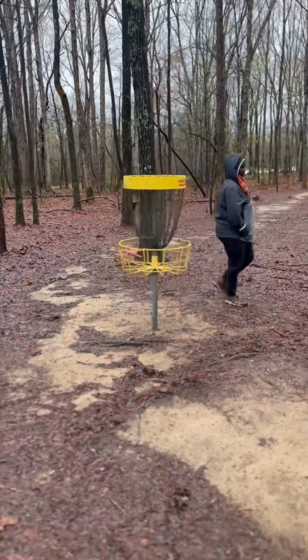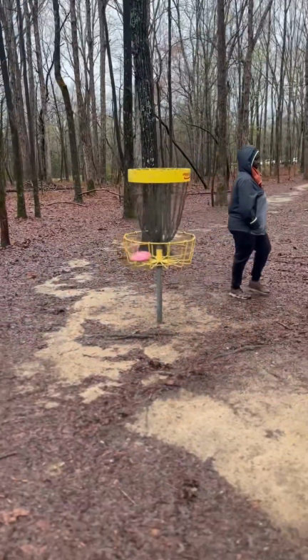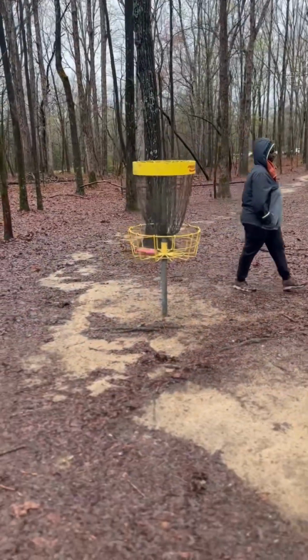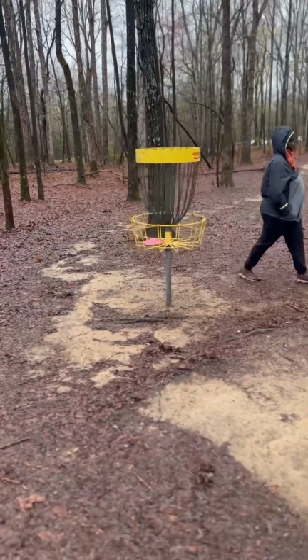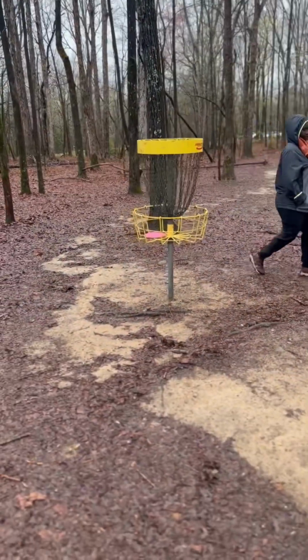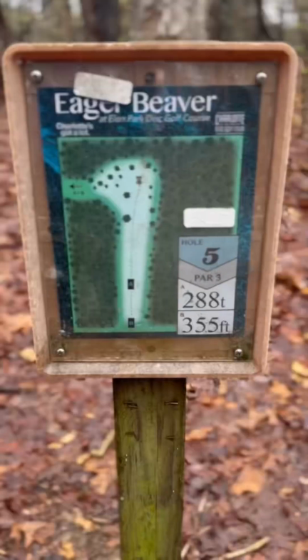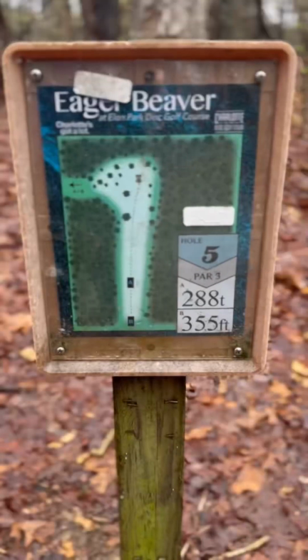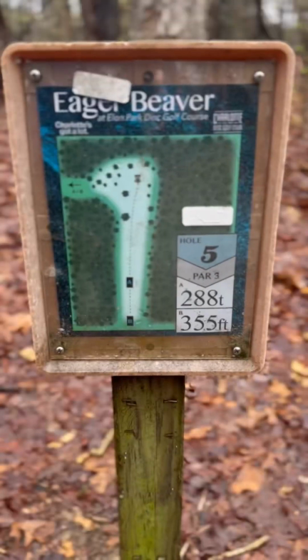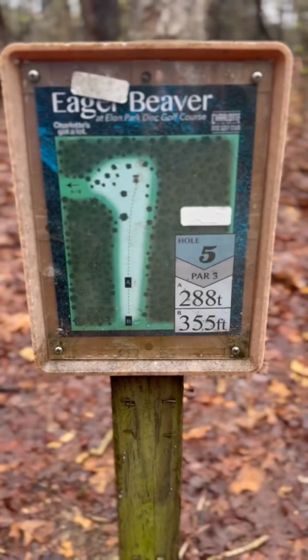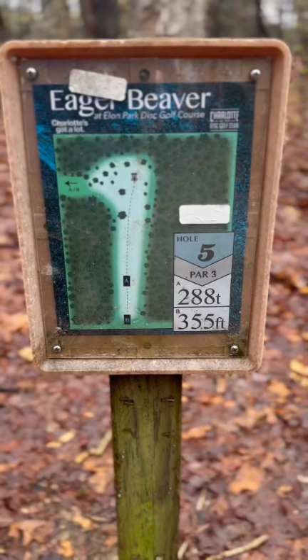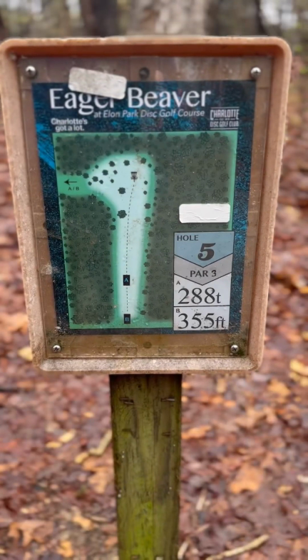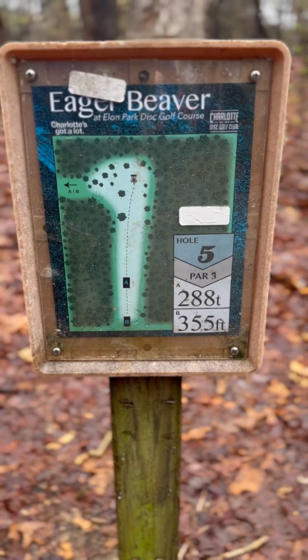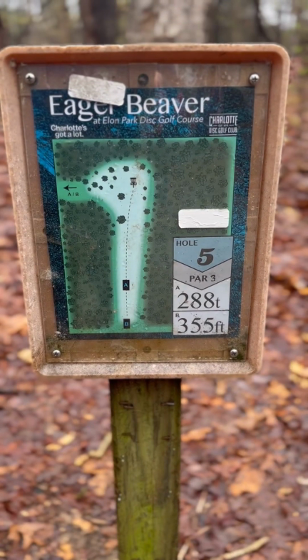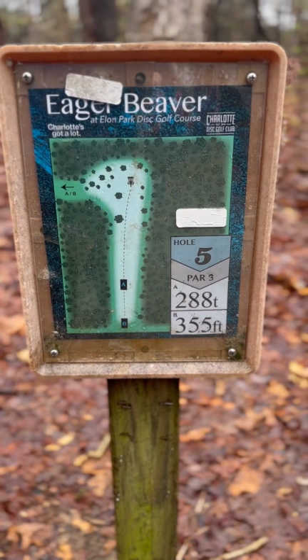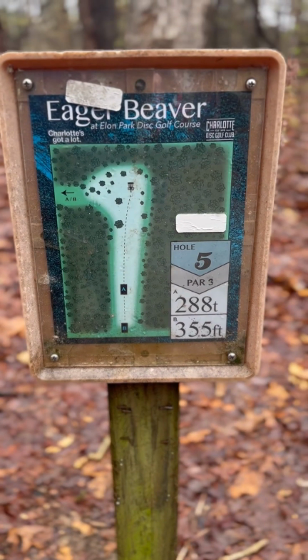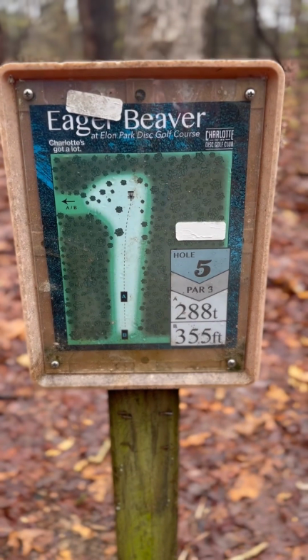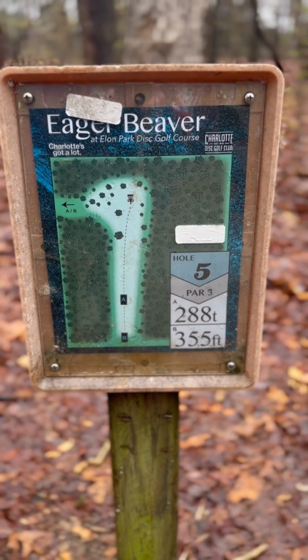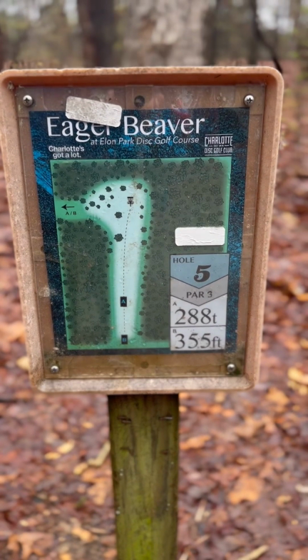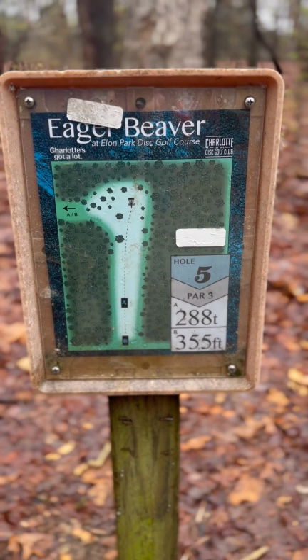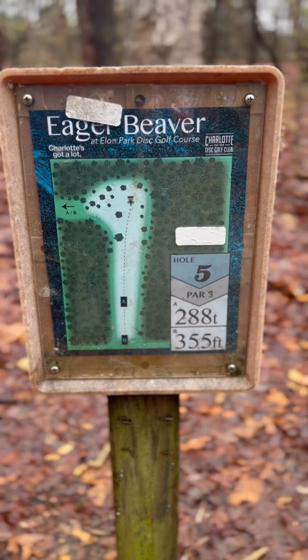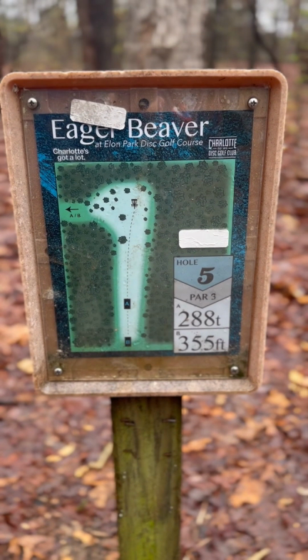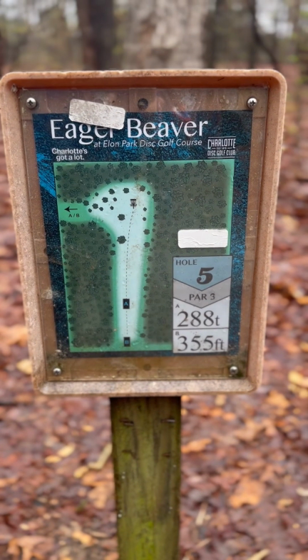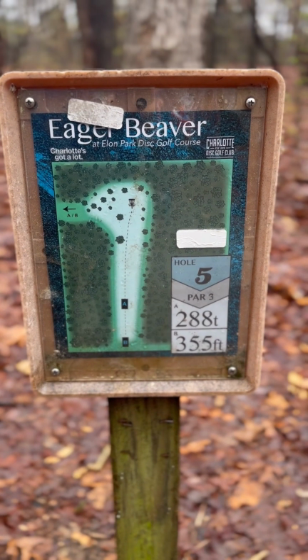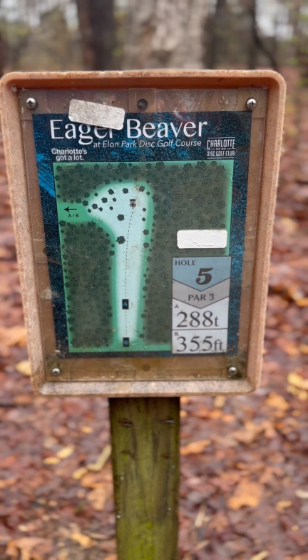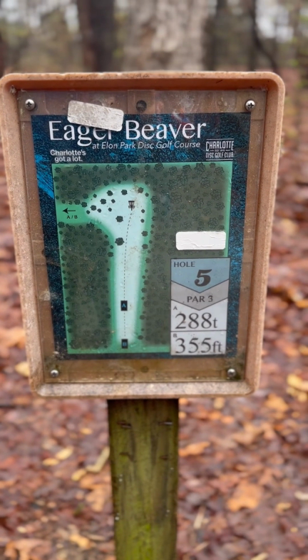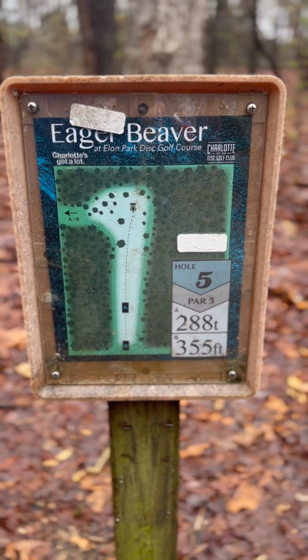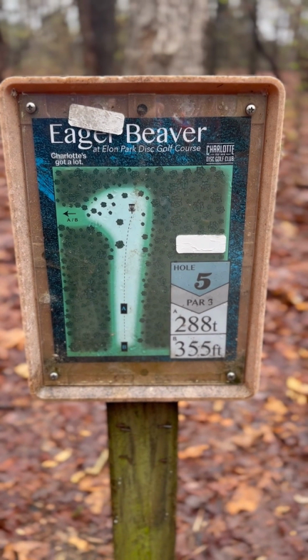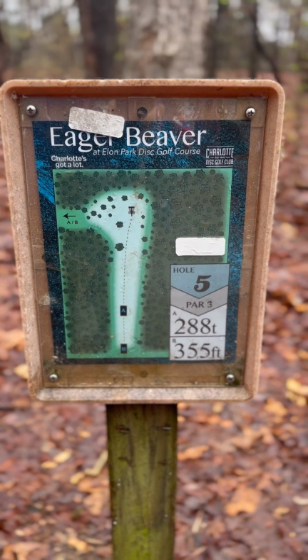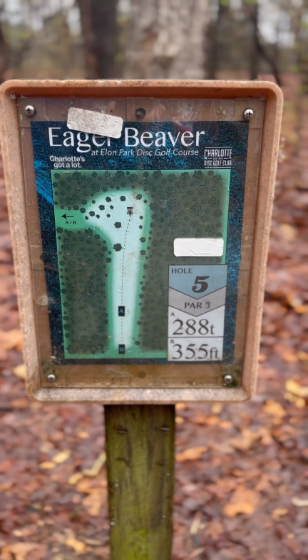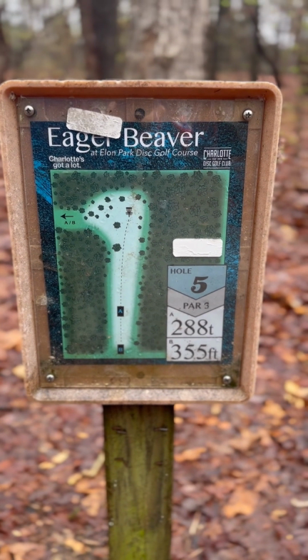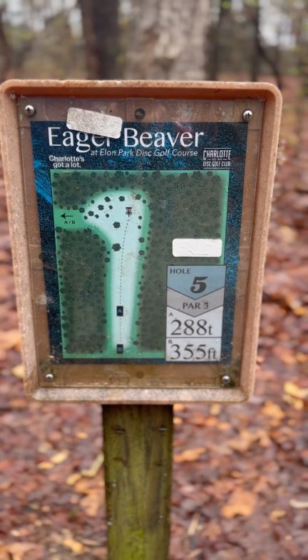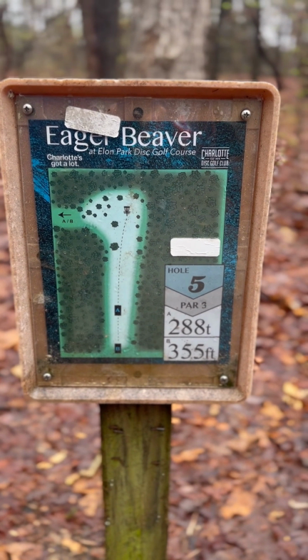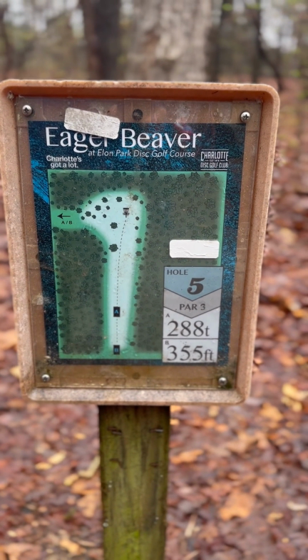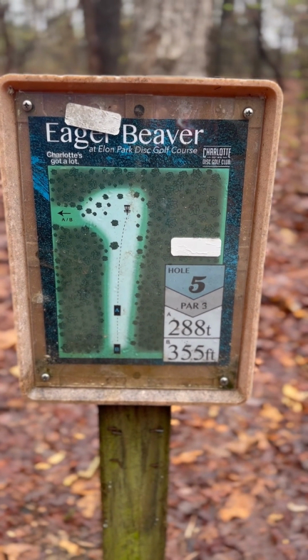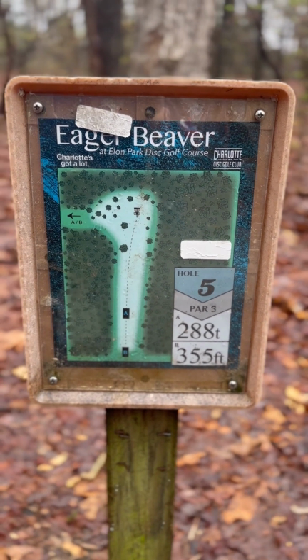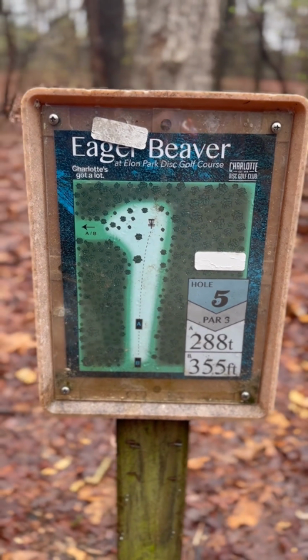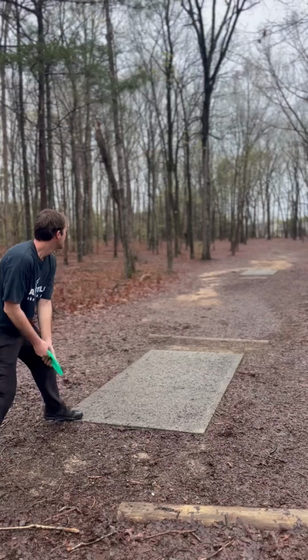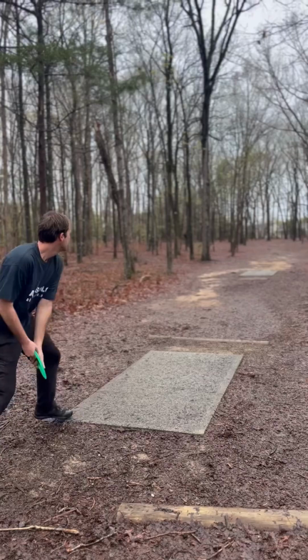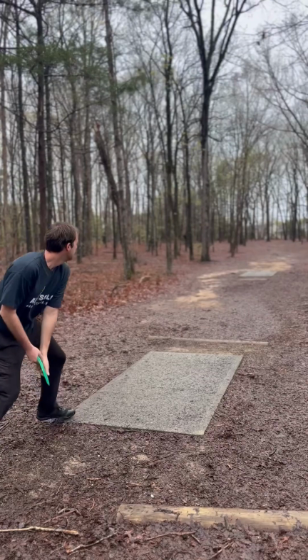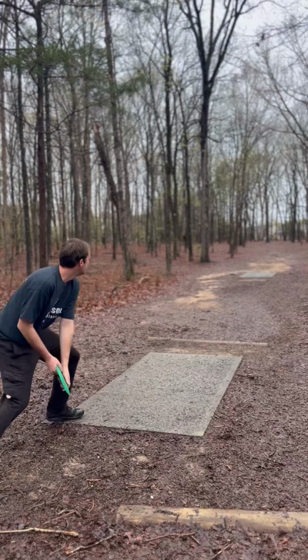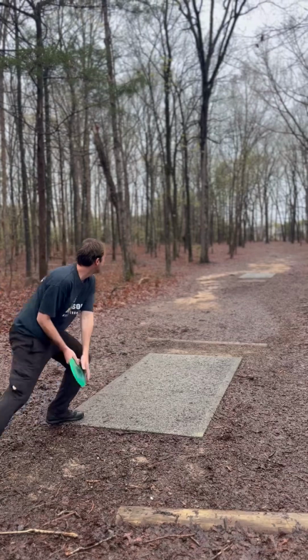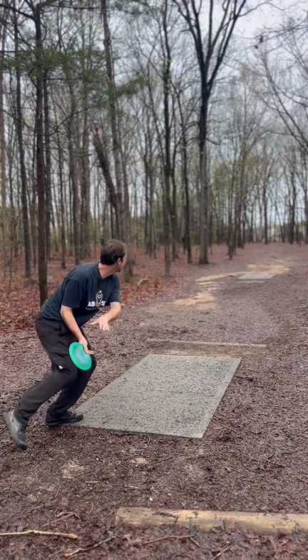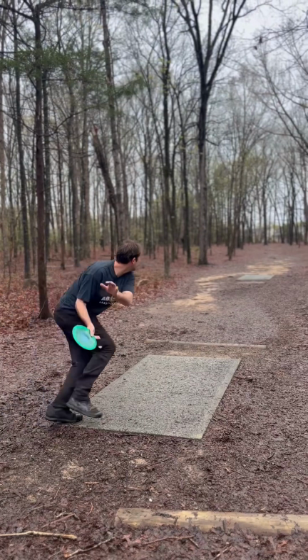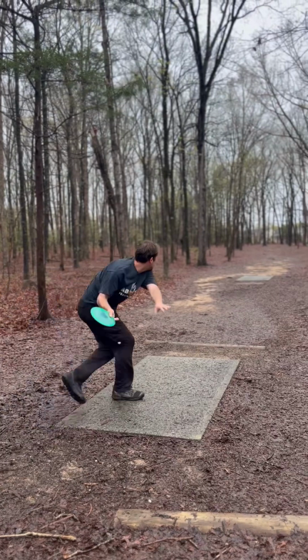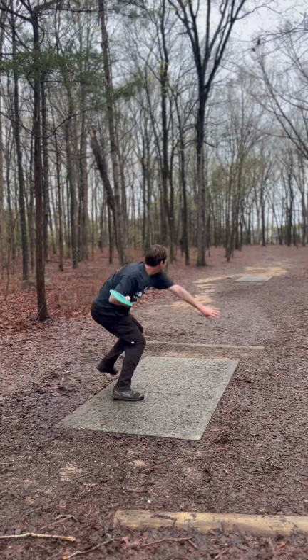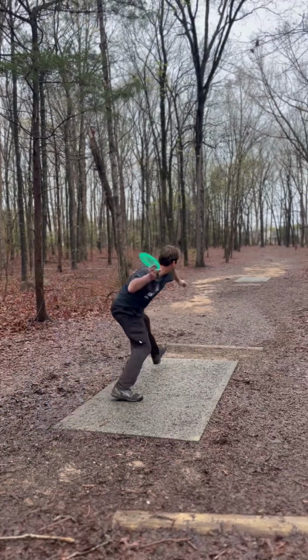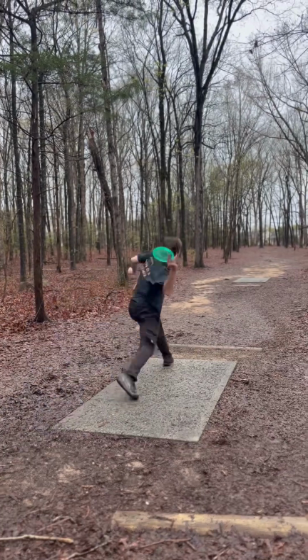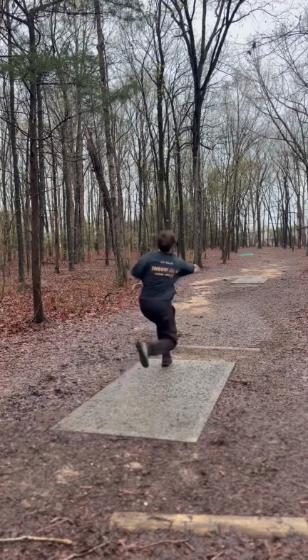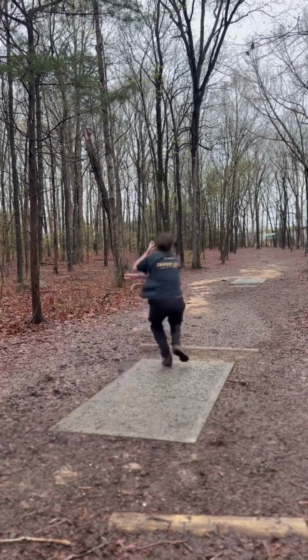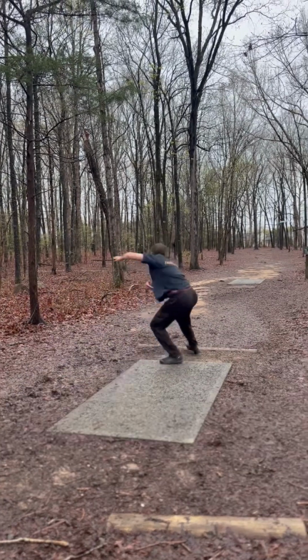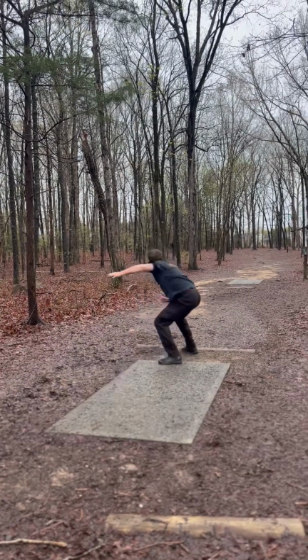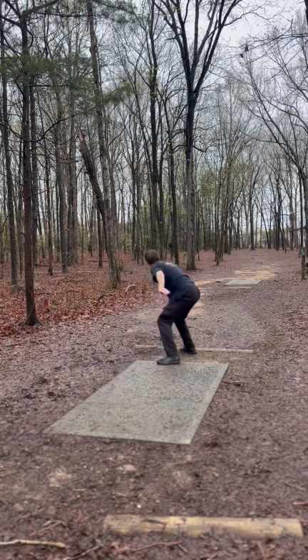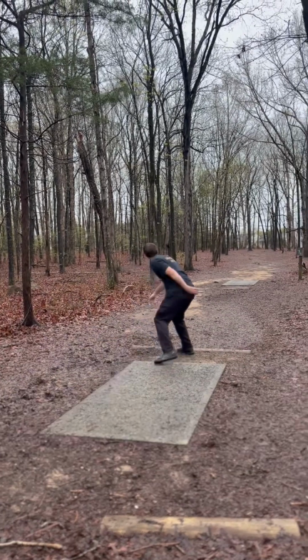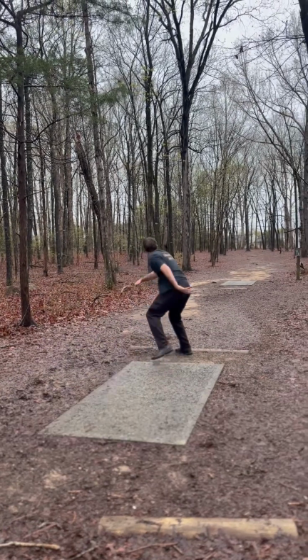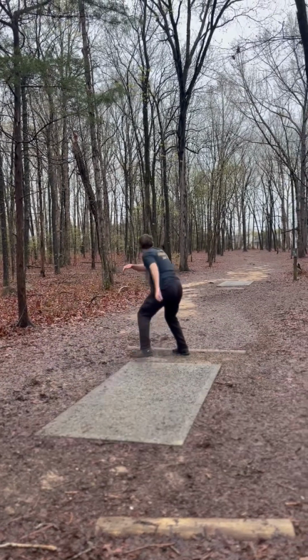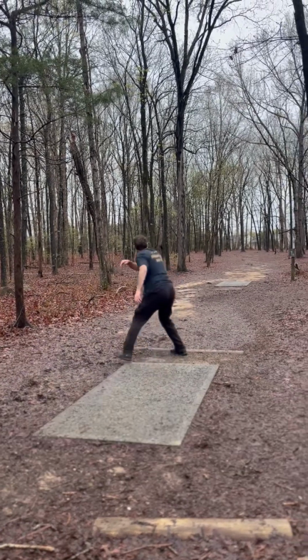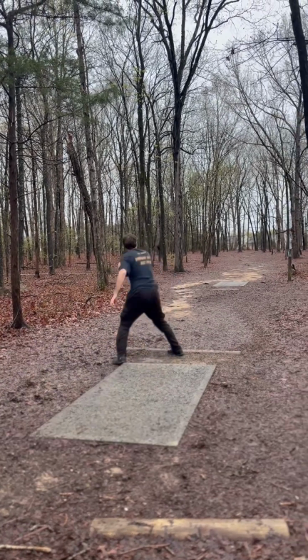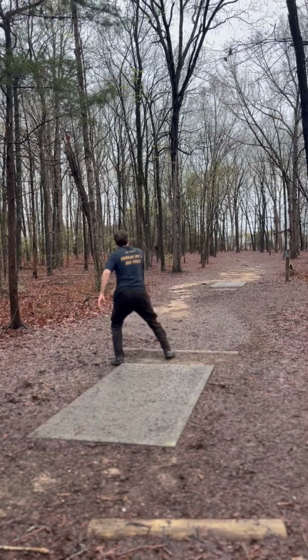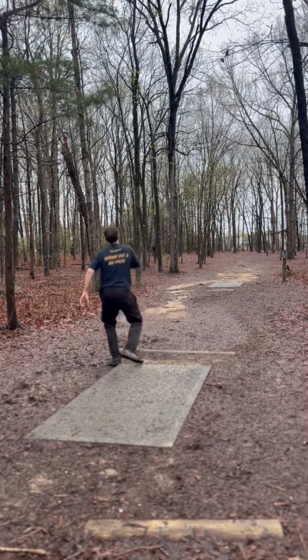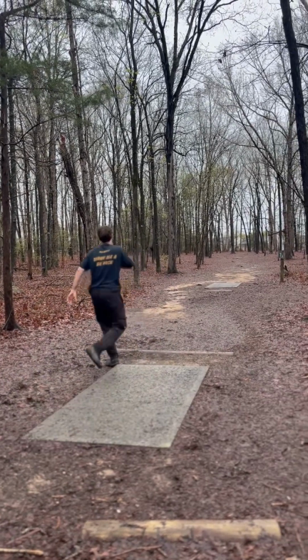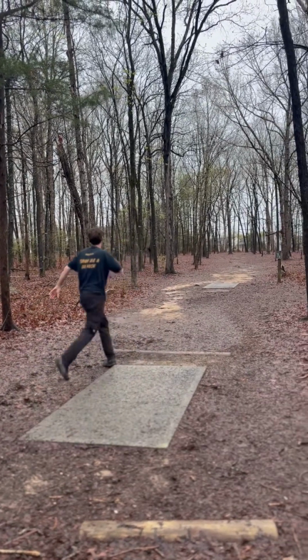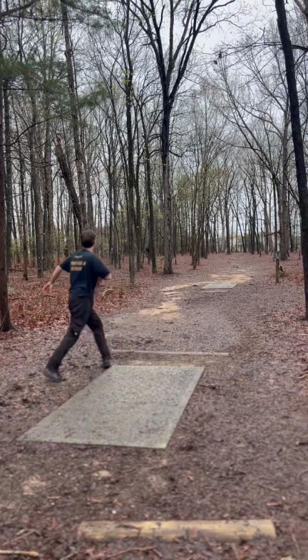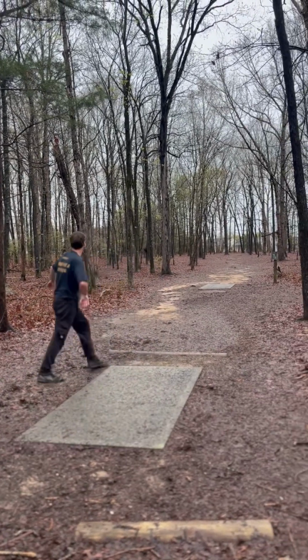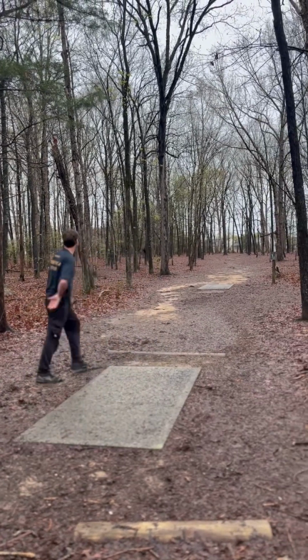Hole five, 355 foot, par three. Come out of it.